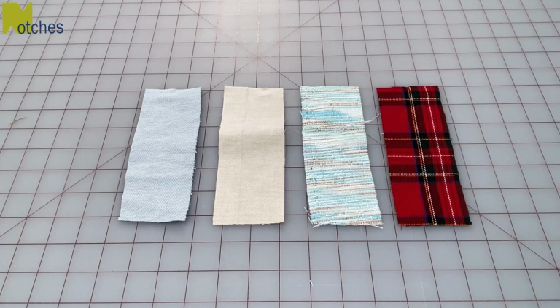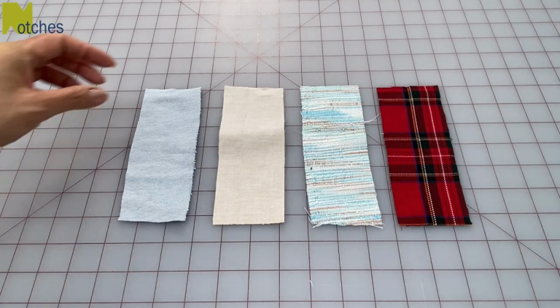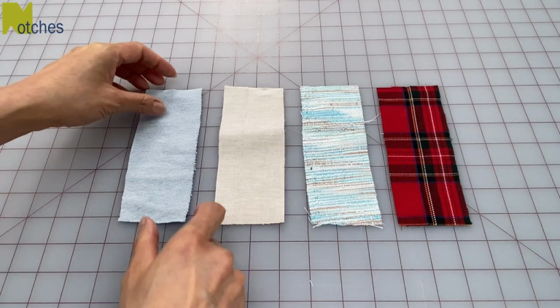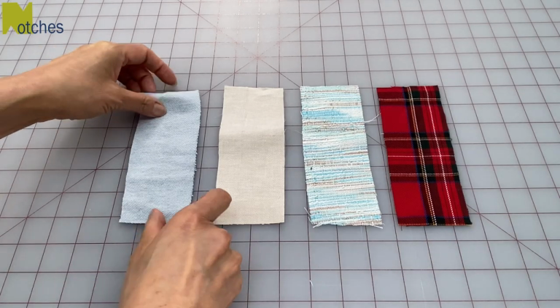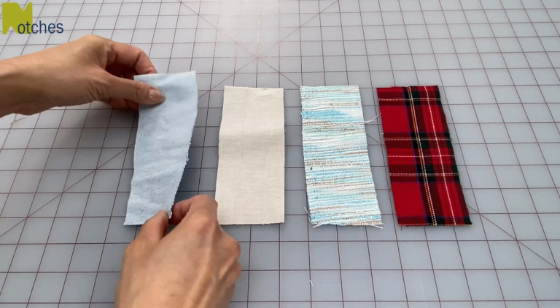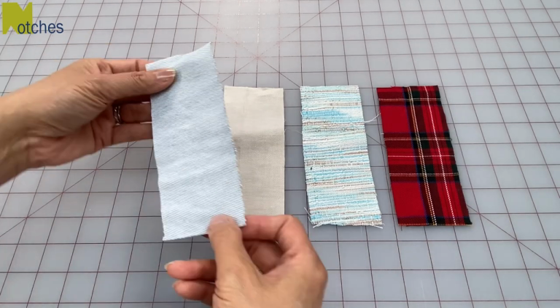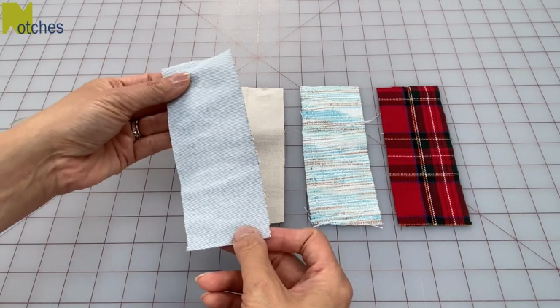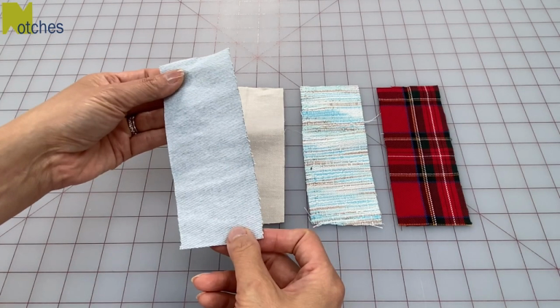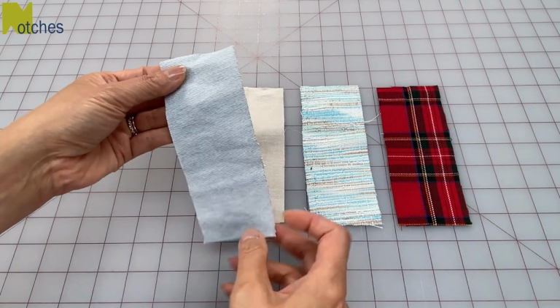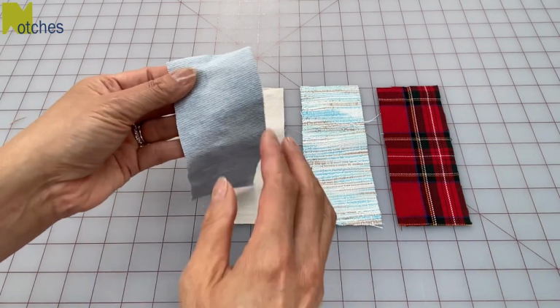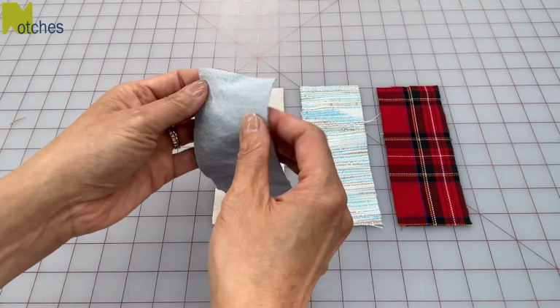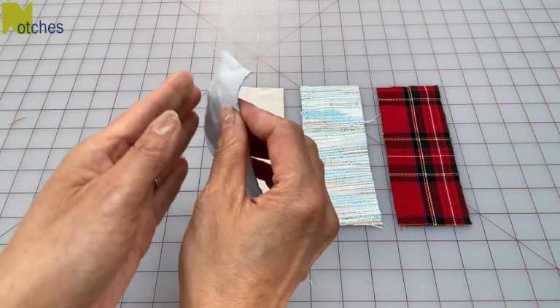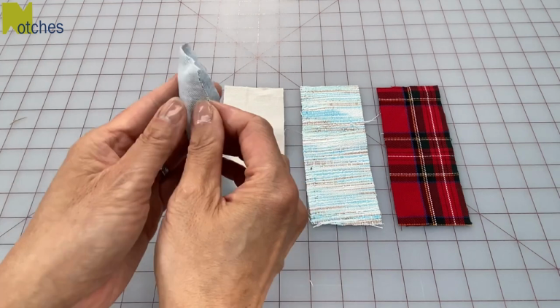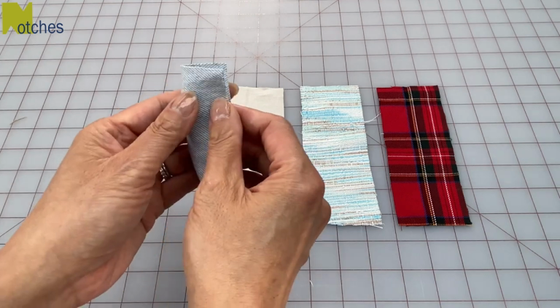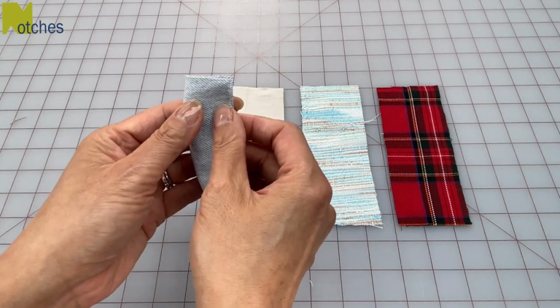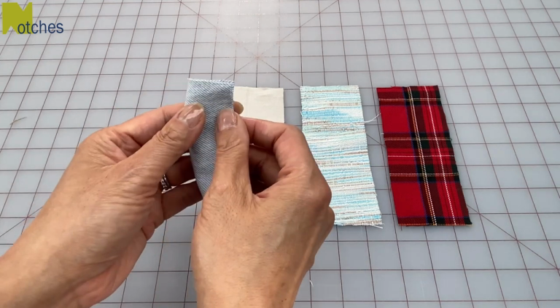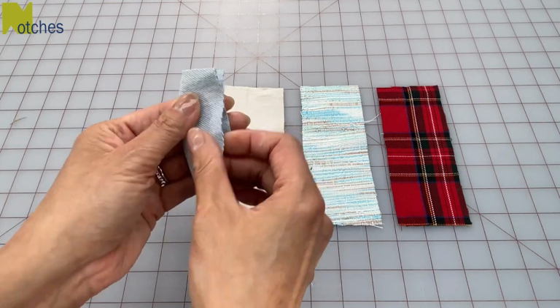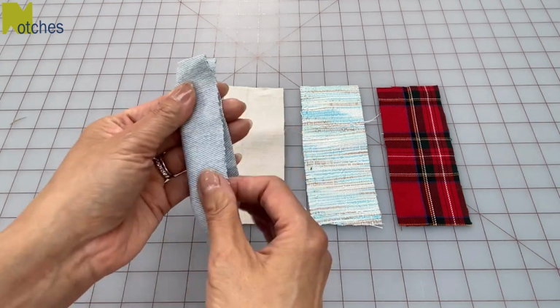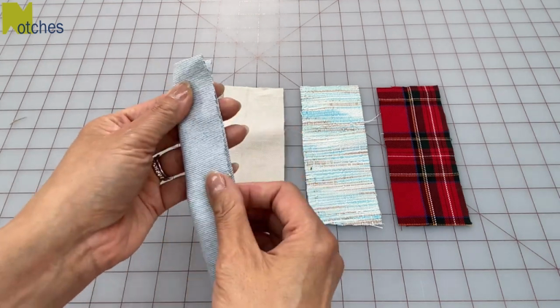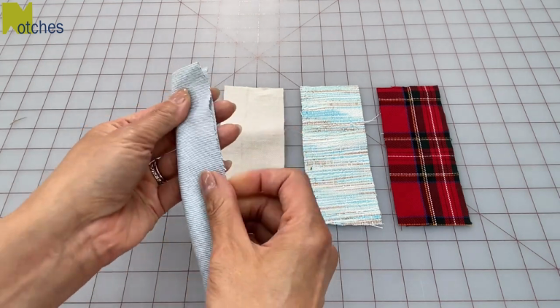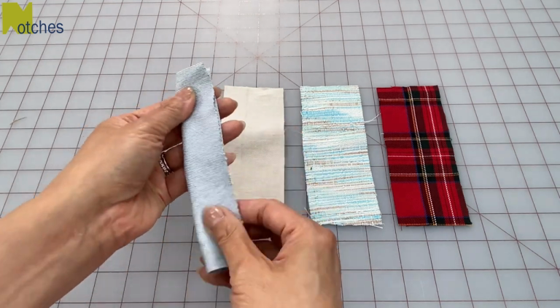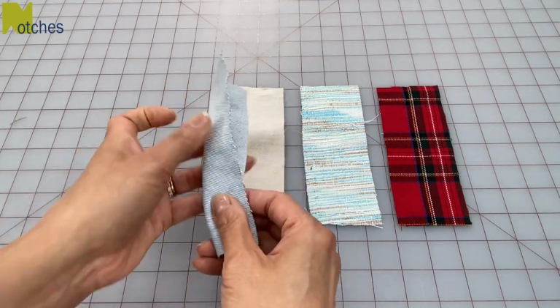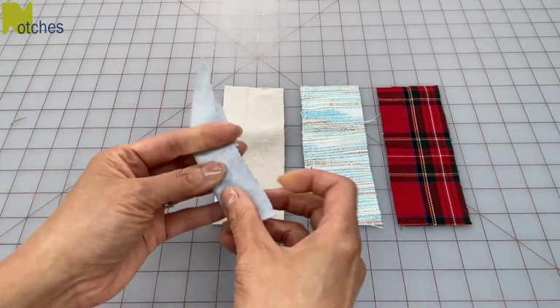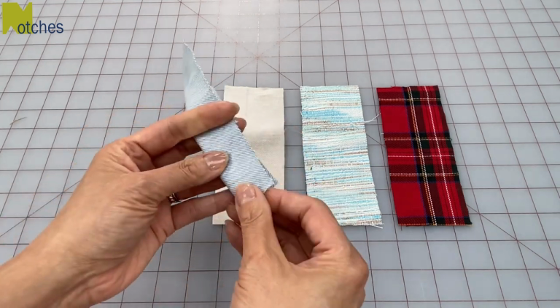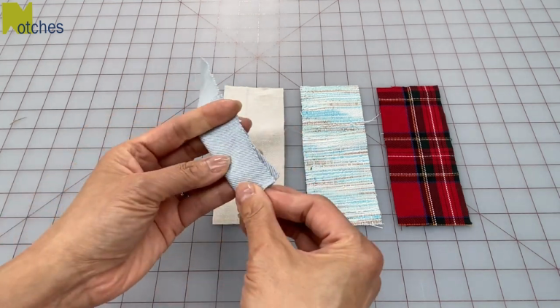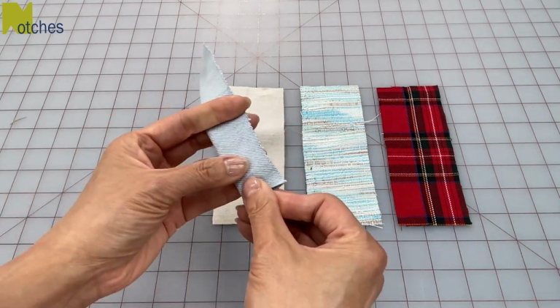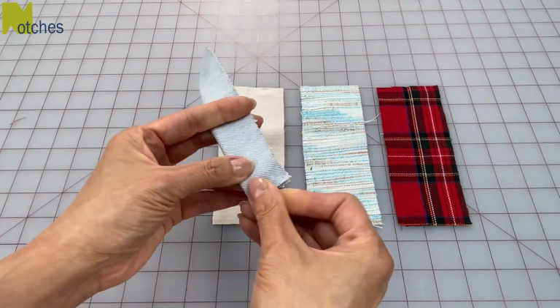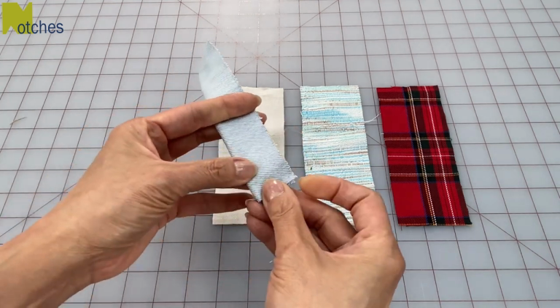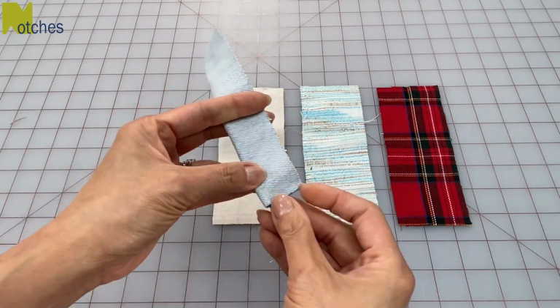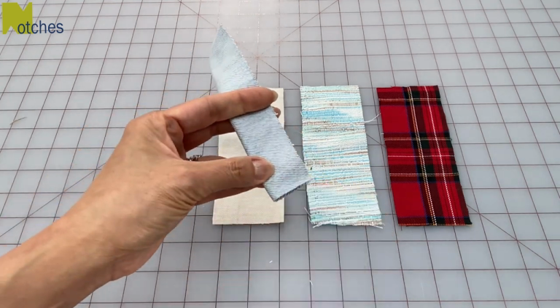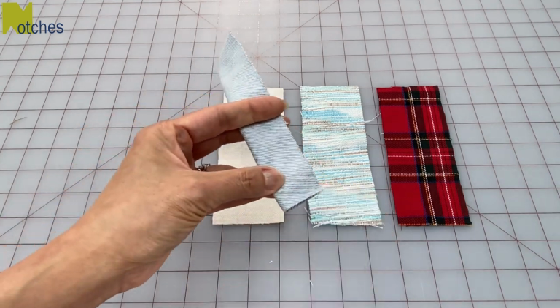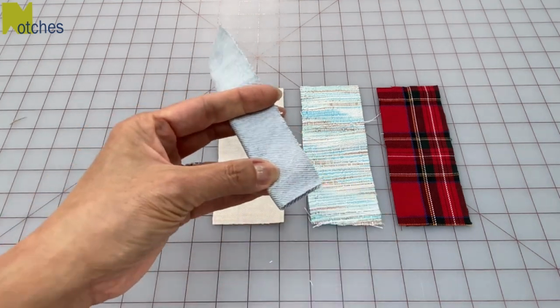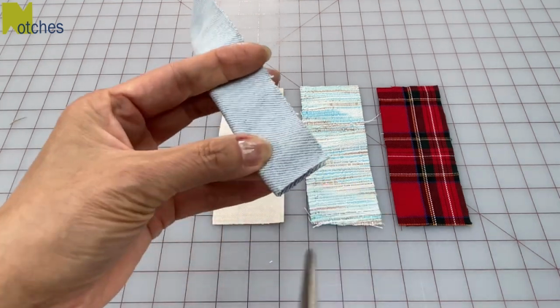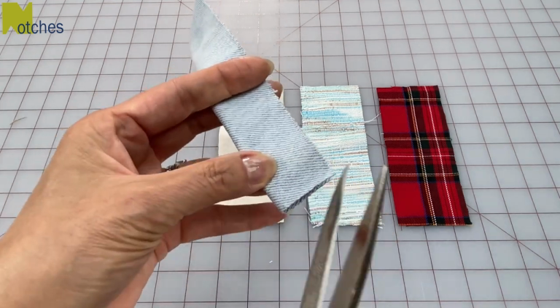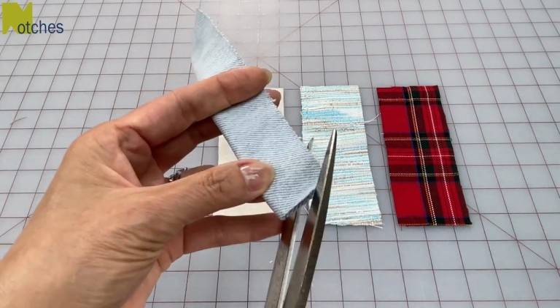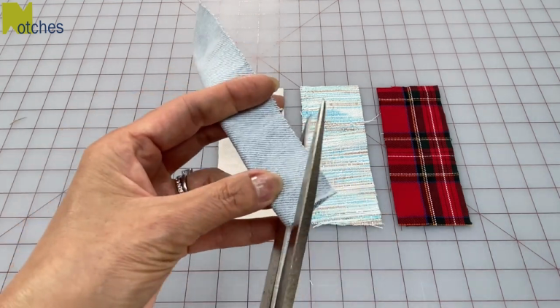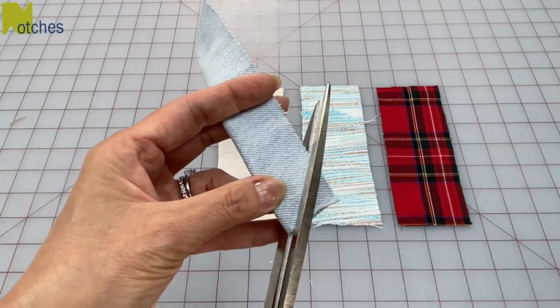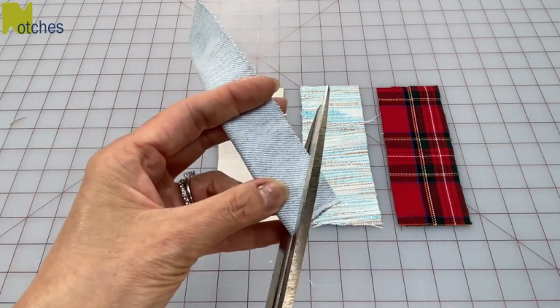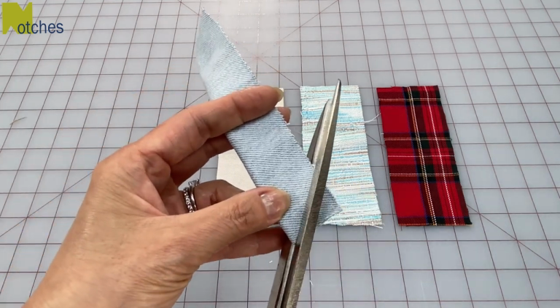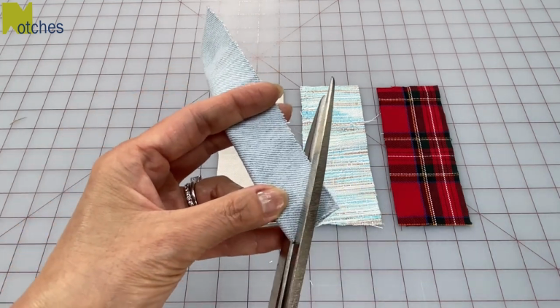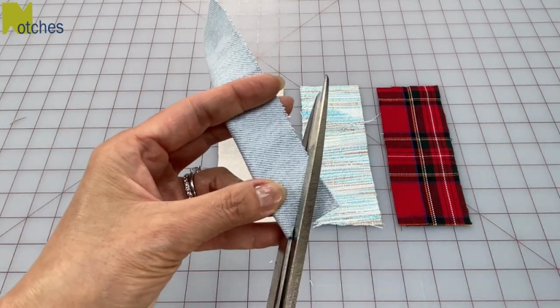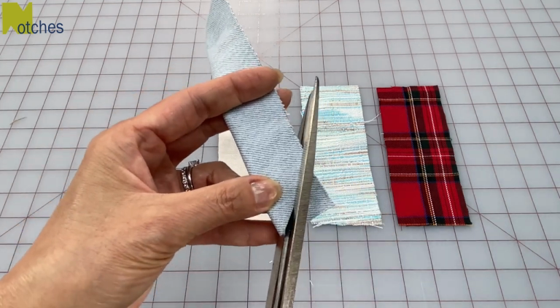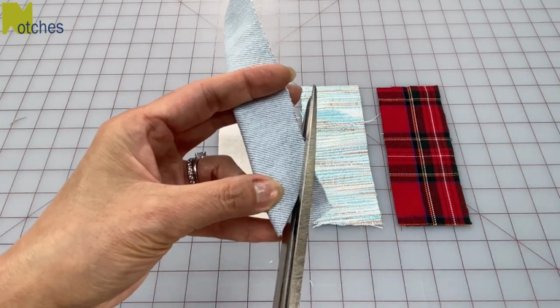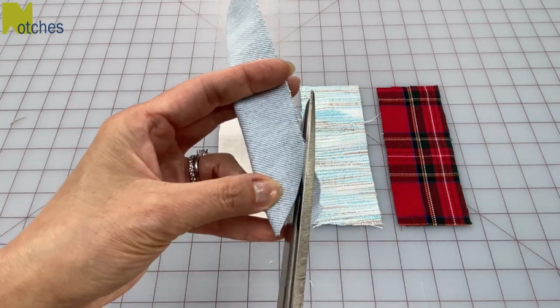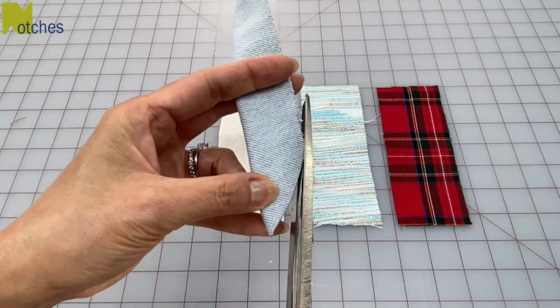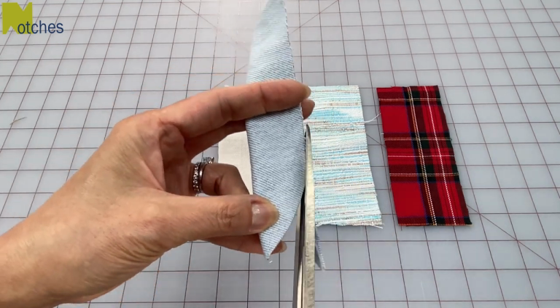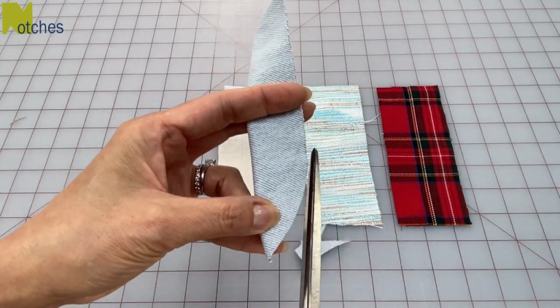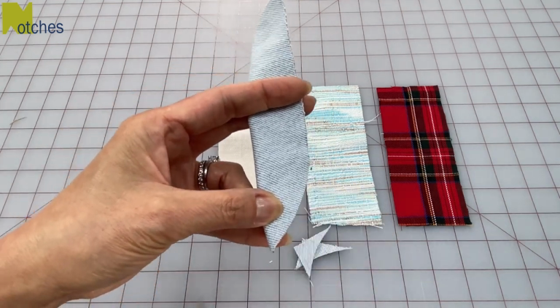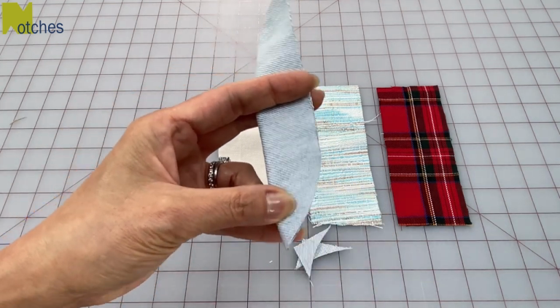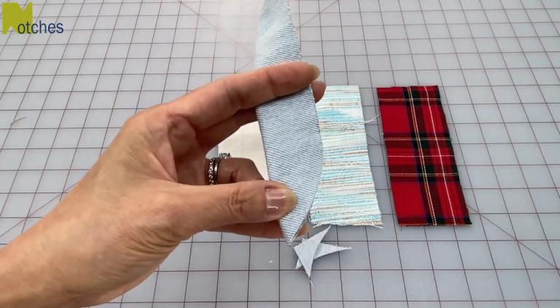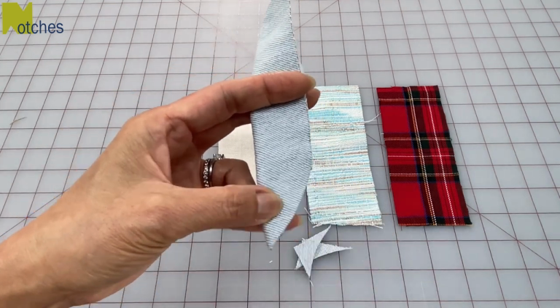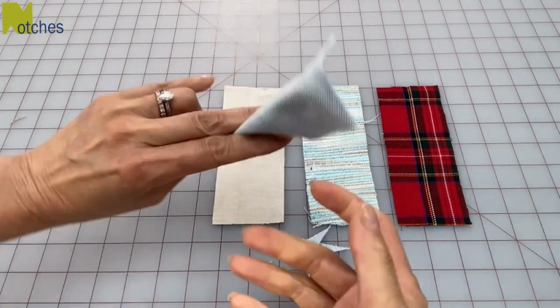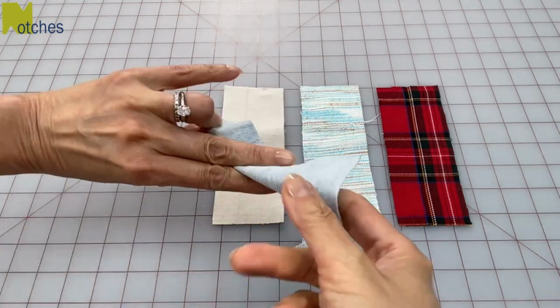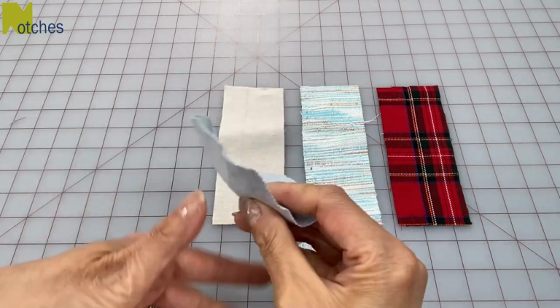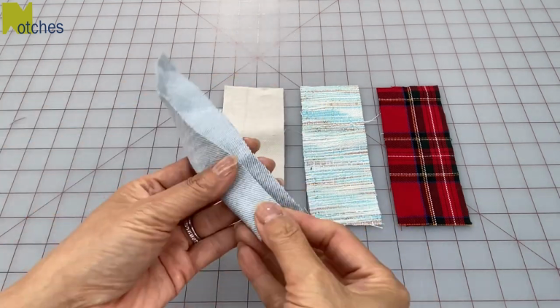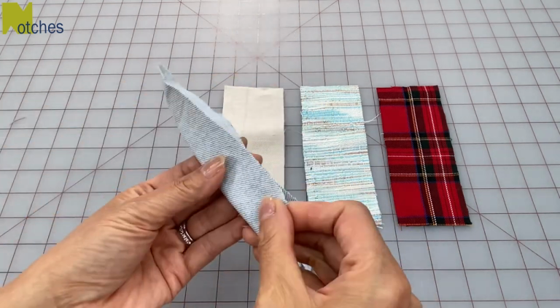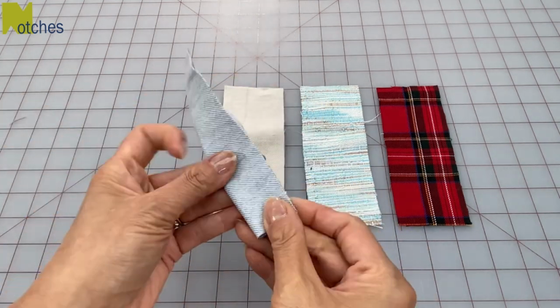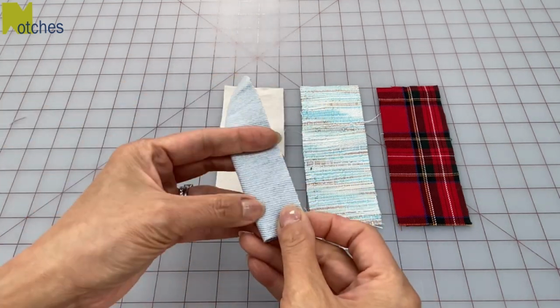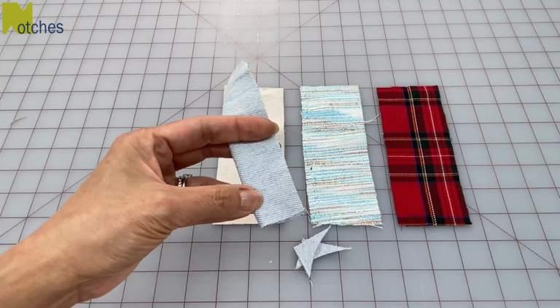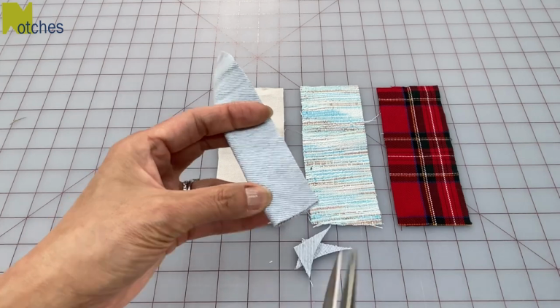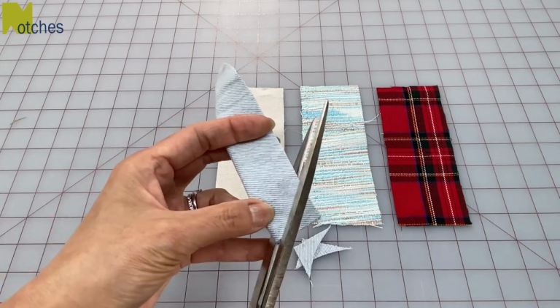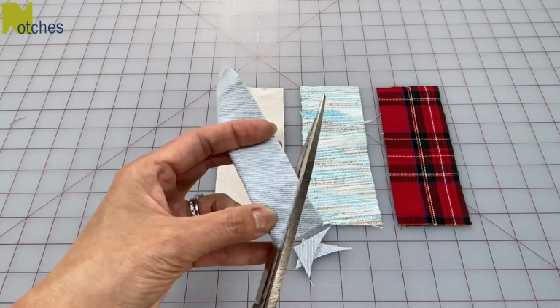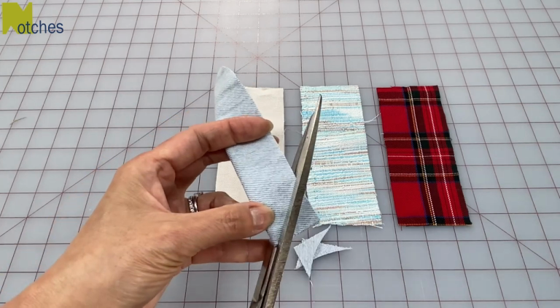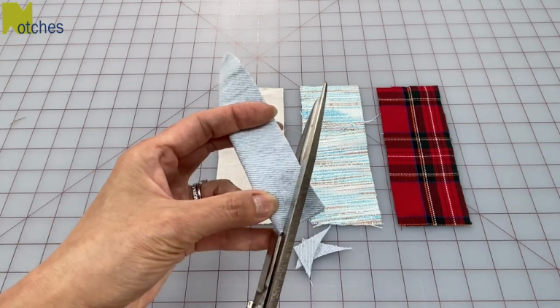Fold the fabric in half lengthwise and then starting from the fold cut out a curve to the side on each end.